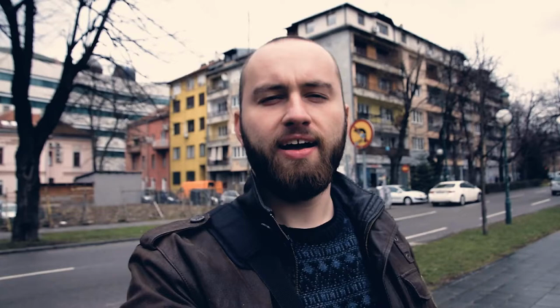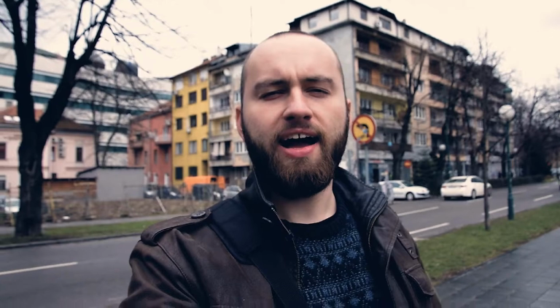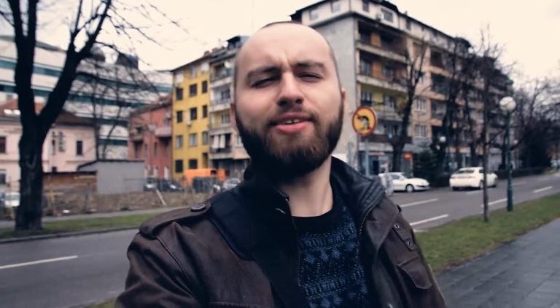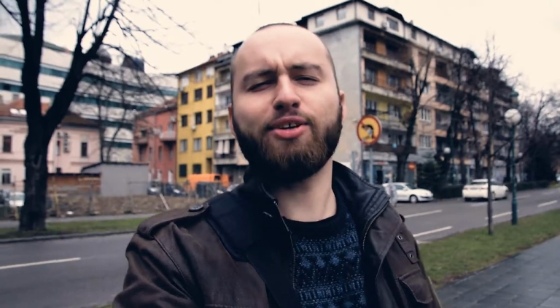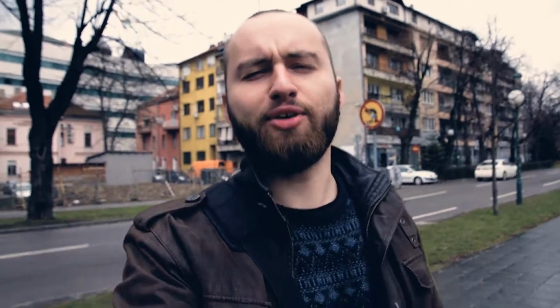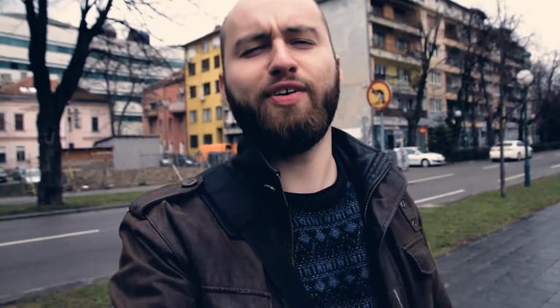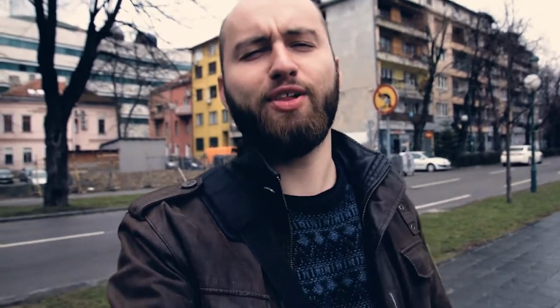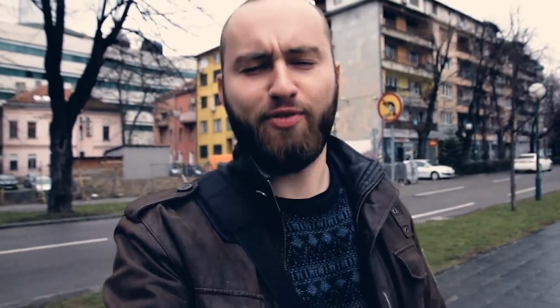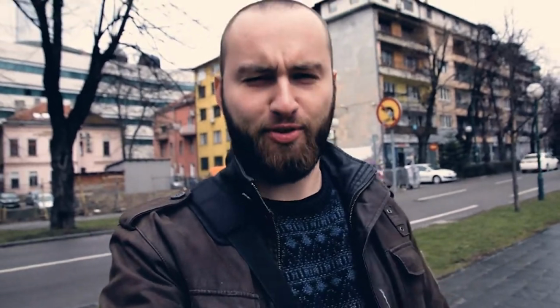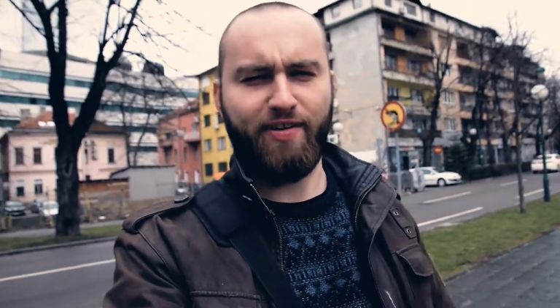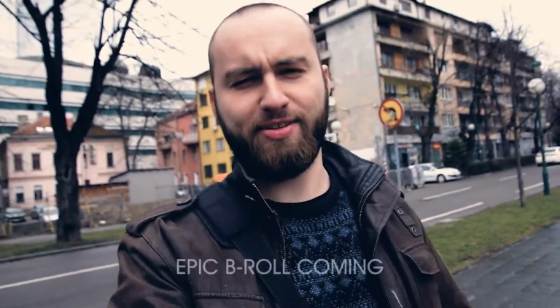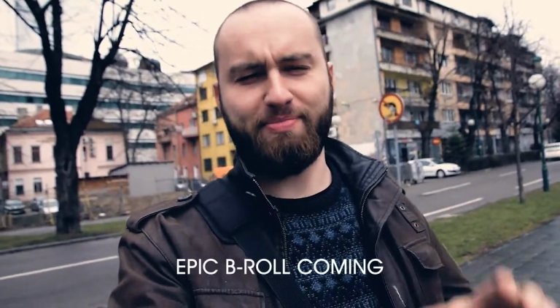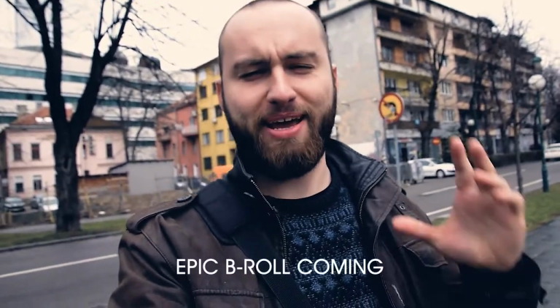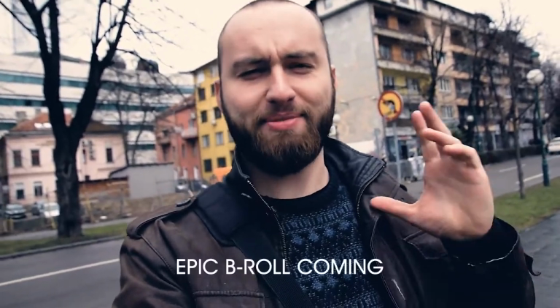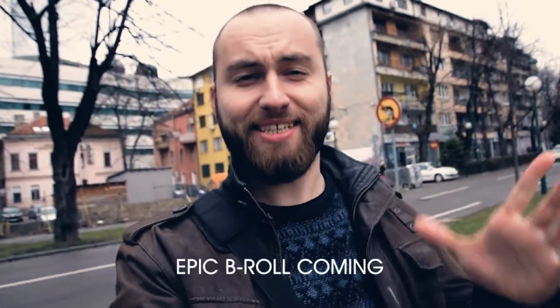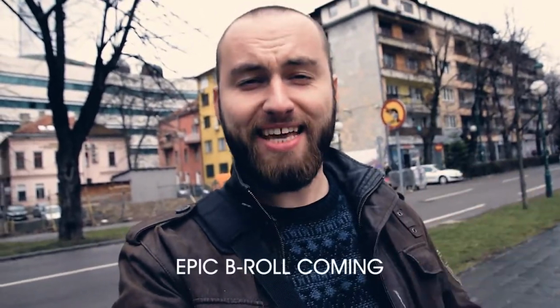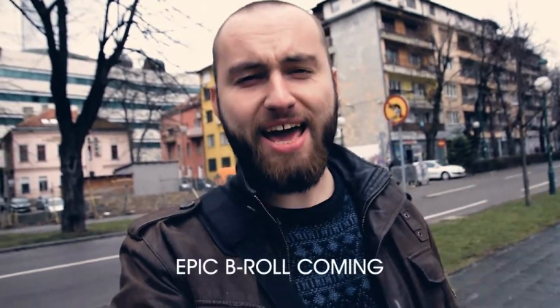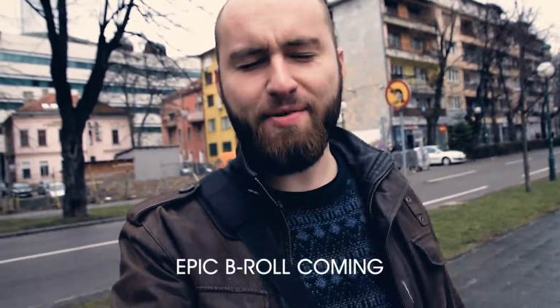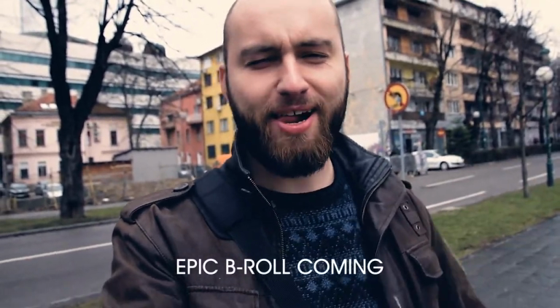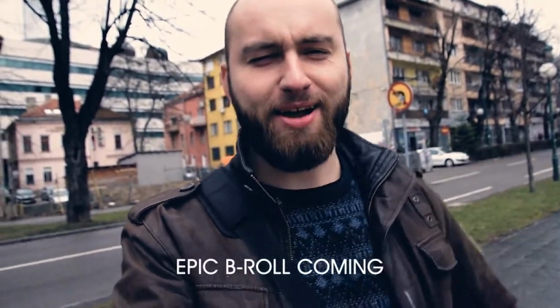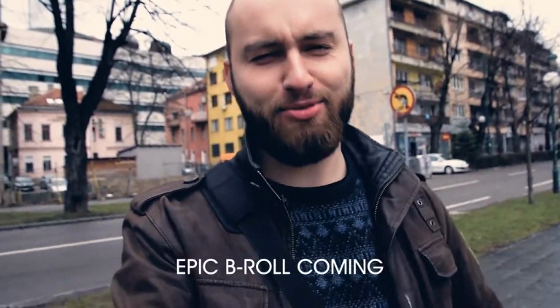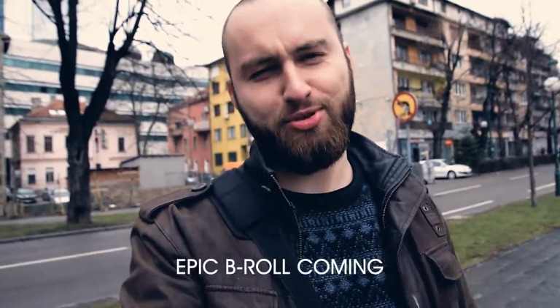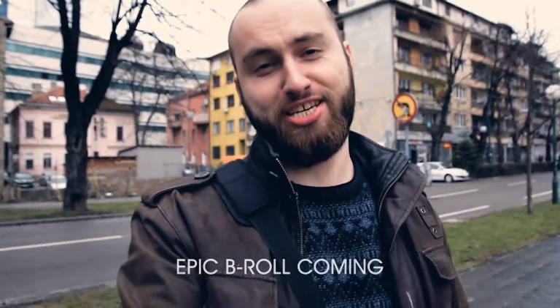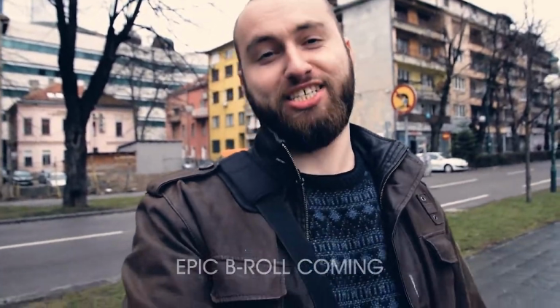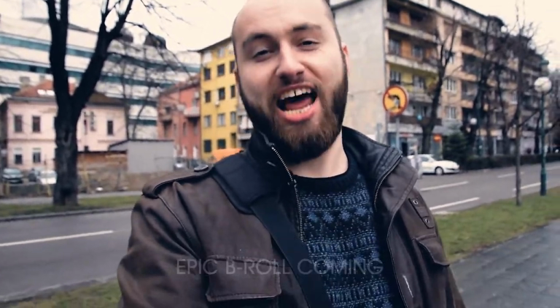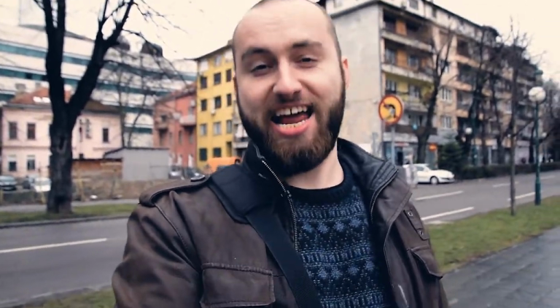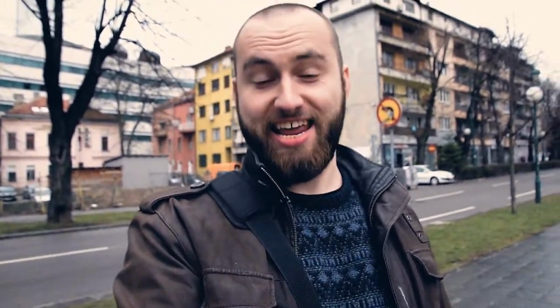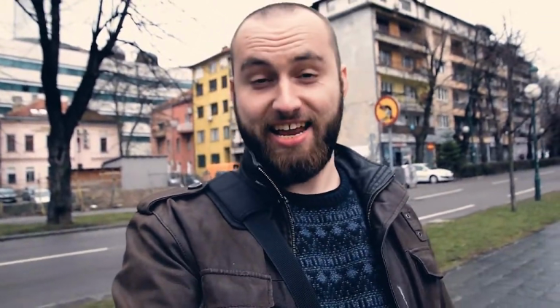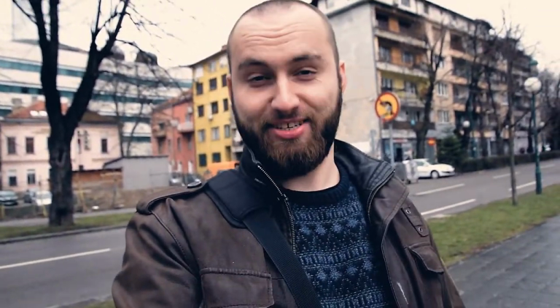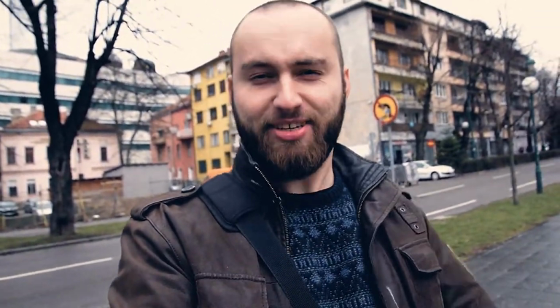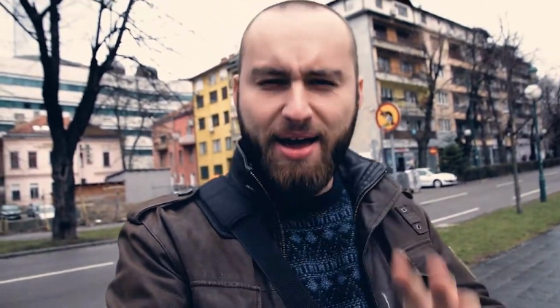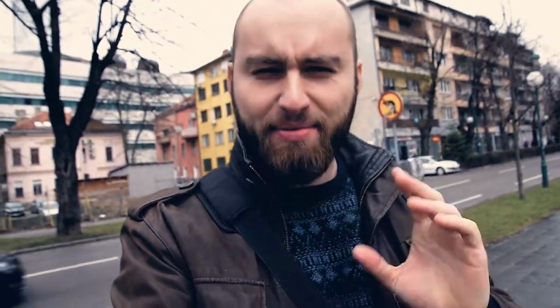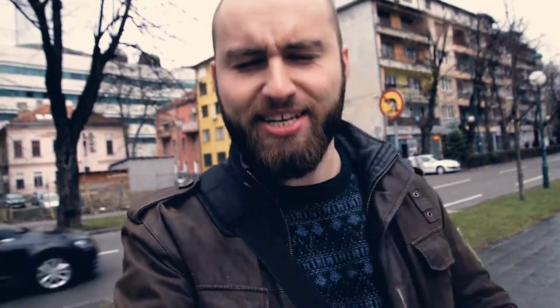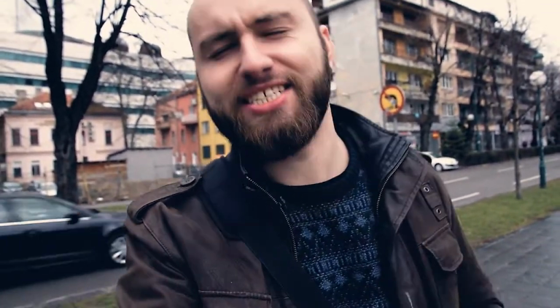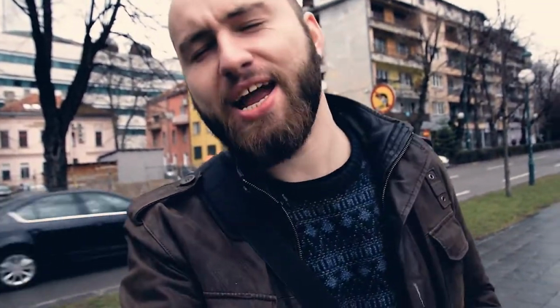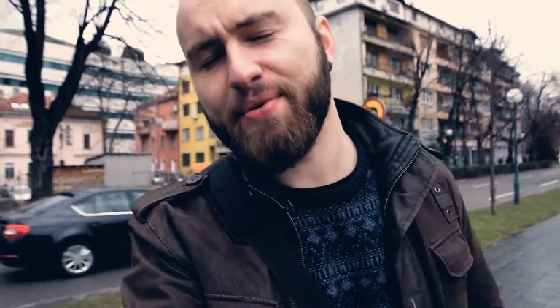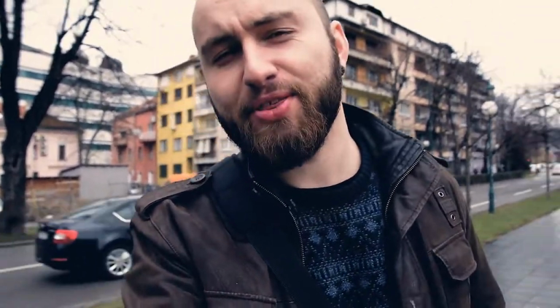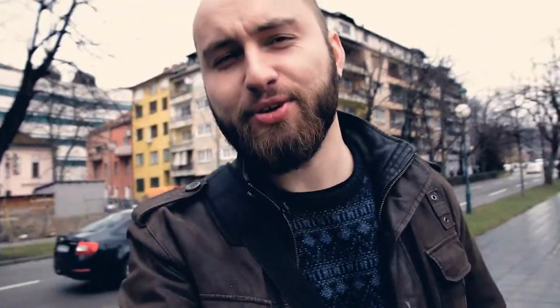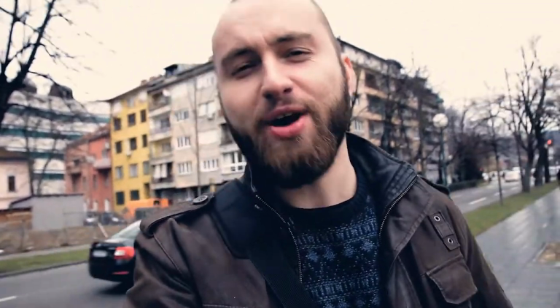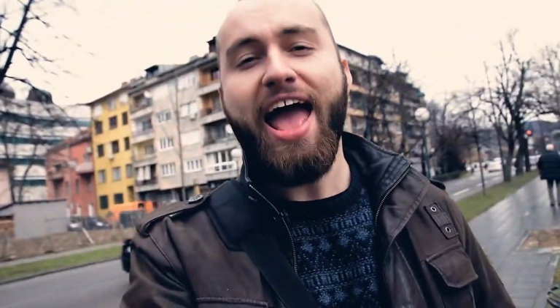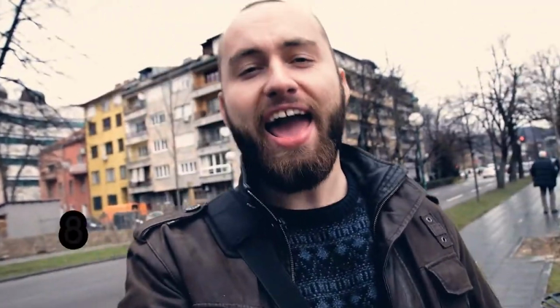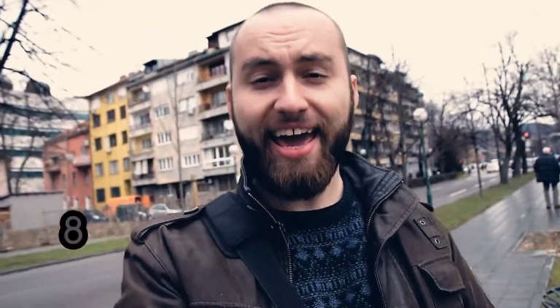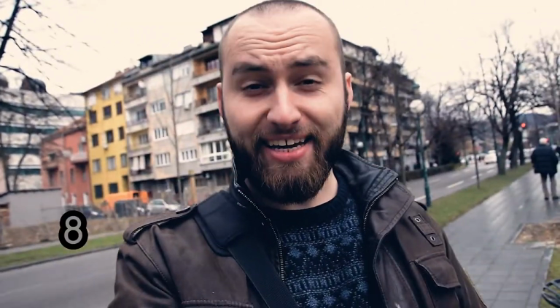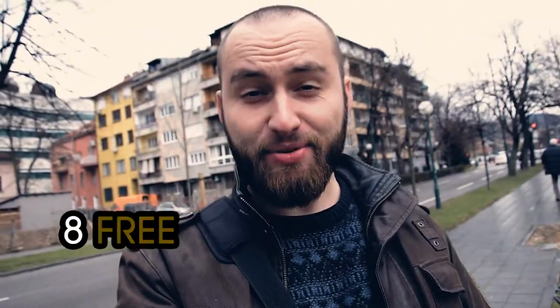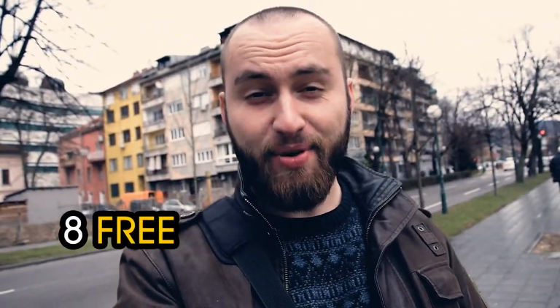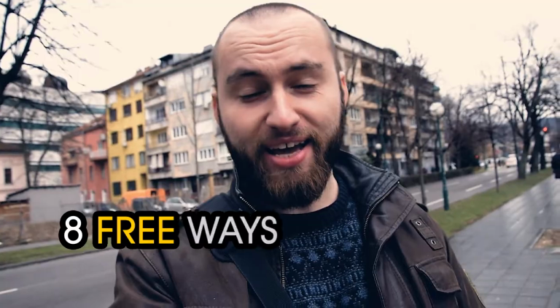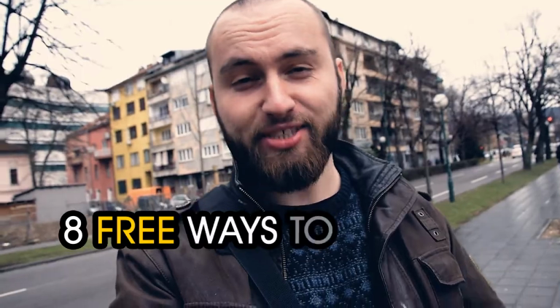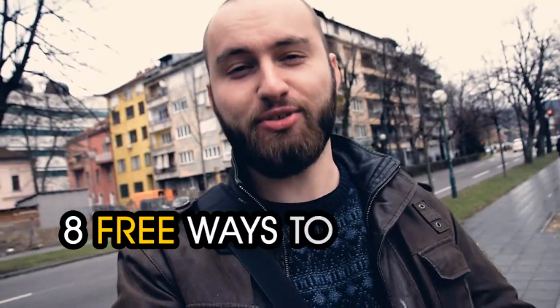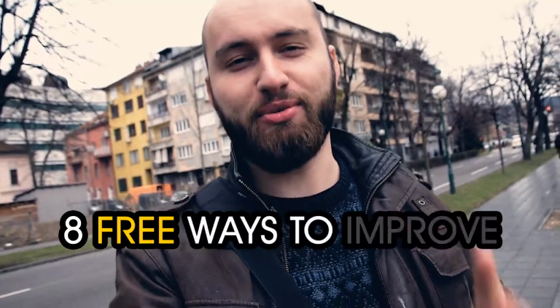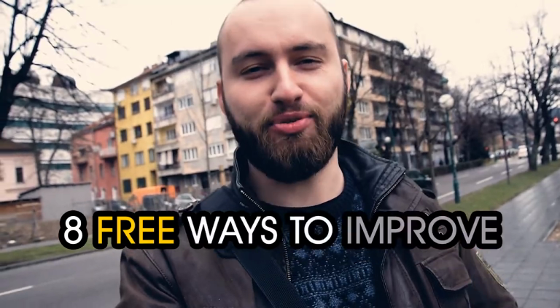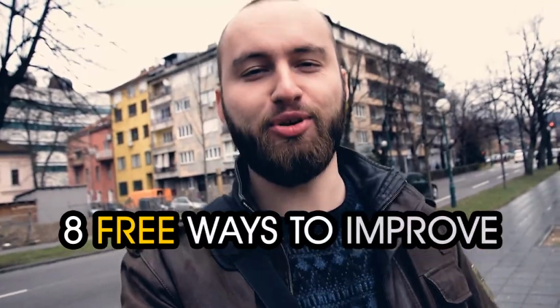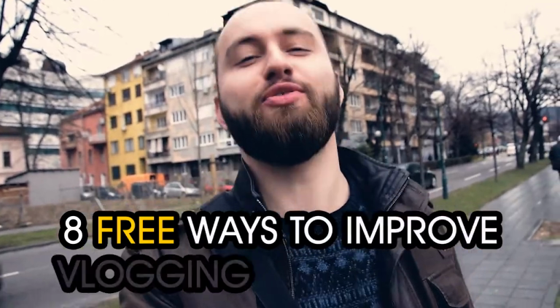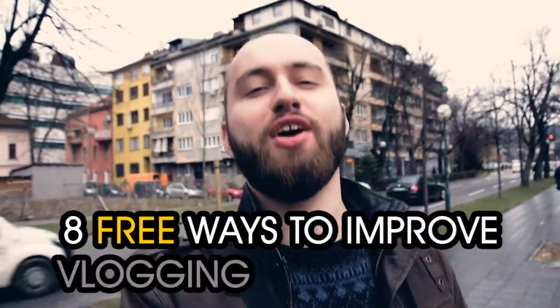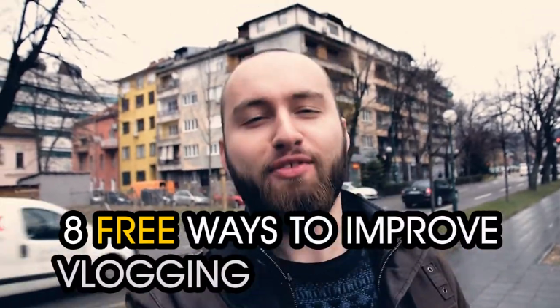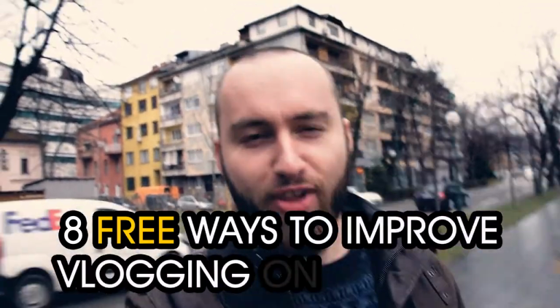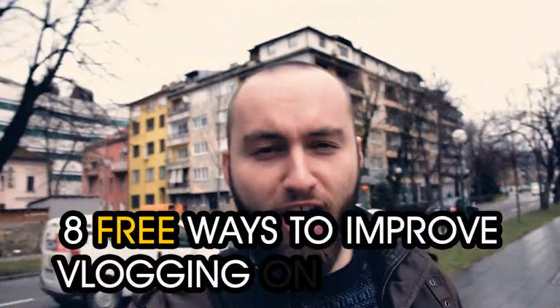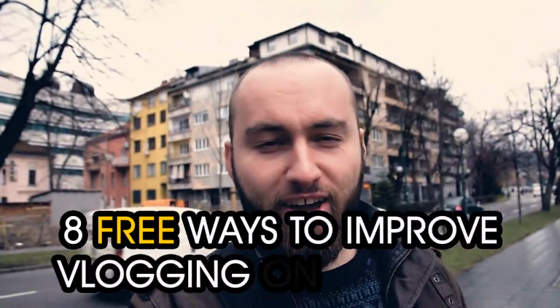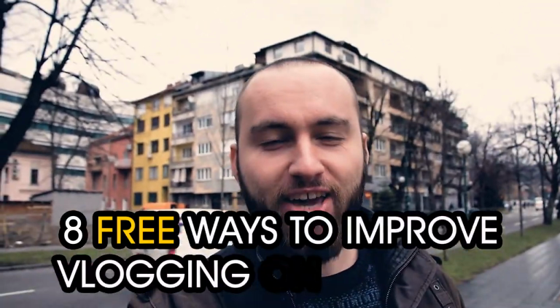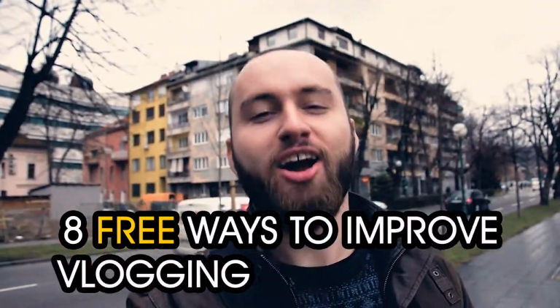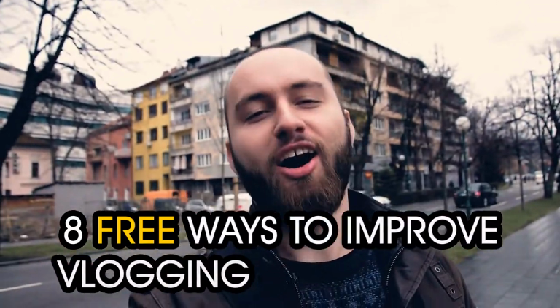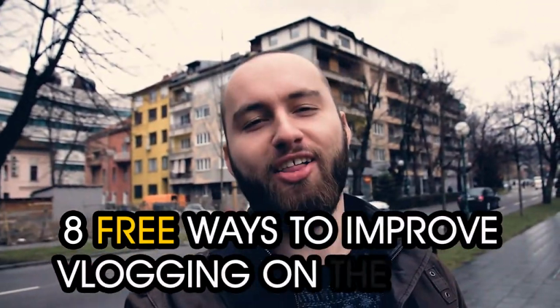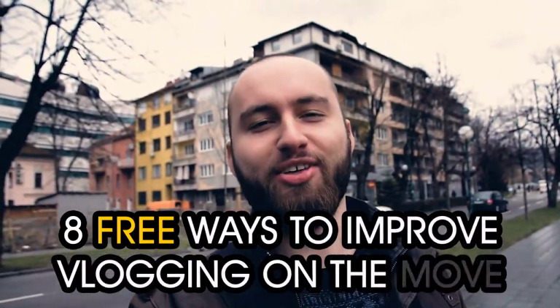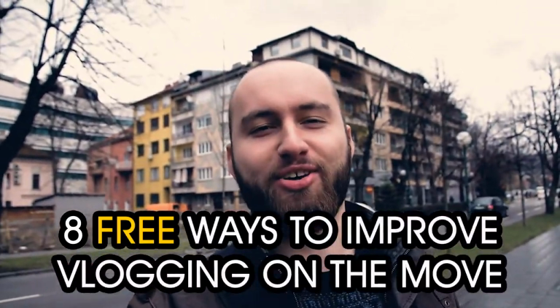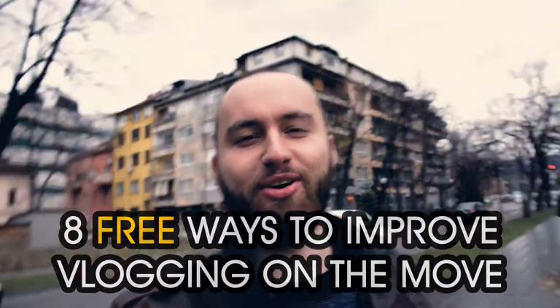How's it going, fellow photophiles? My name is Ilya and welcome to the channel. Today I'm going to share with you 8 ways to improve vlogging on the go.